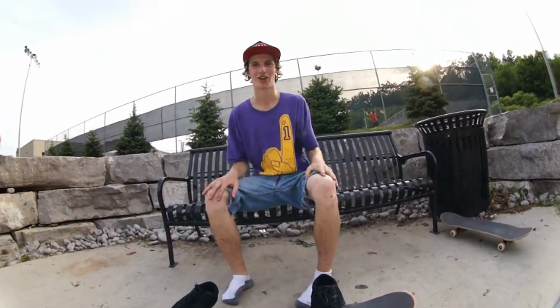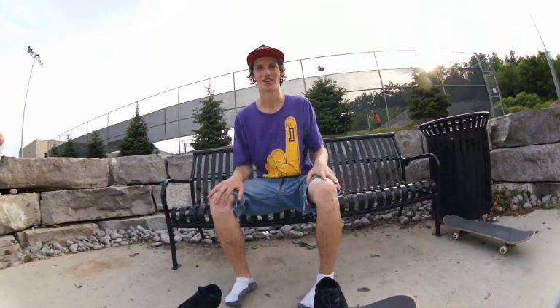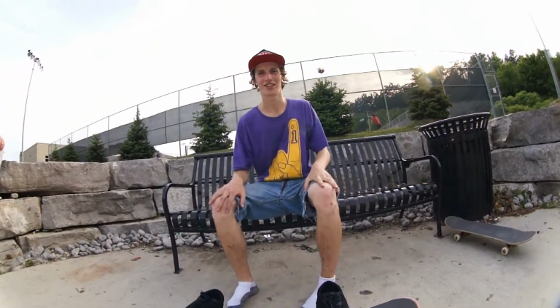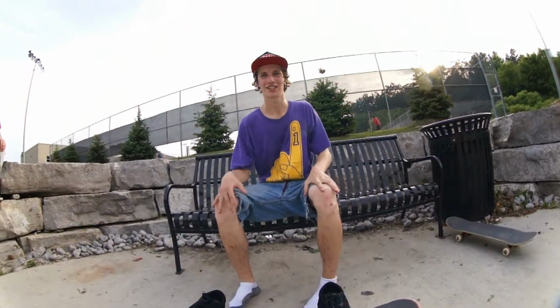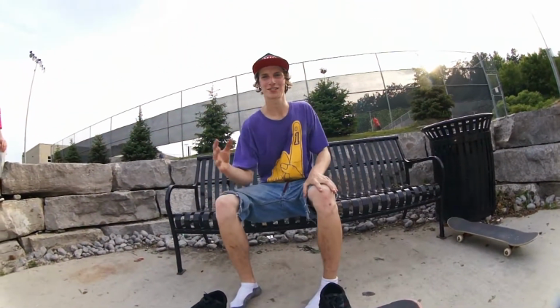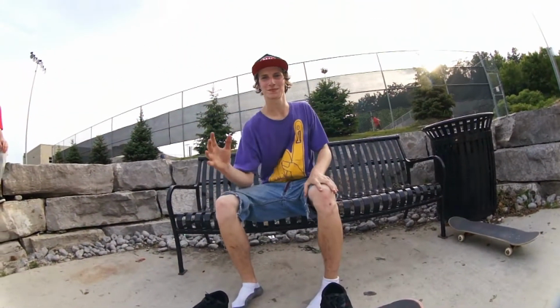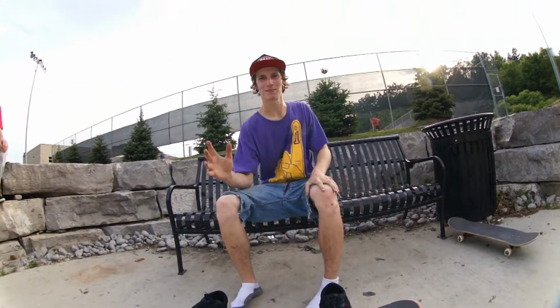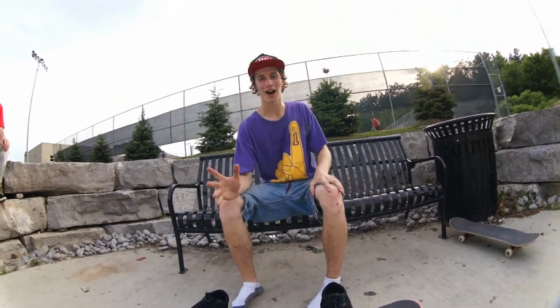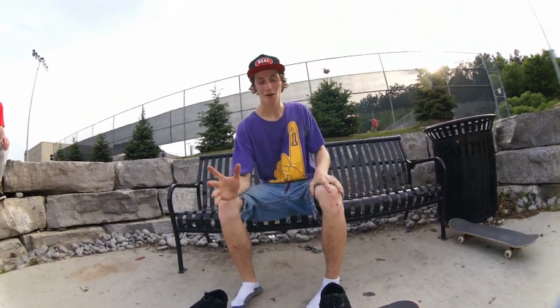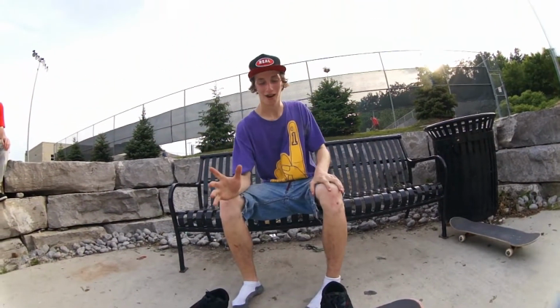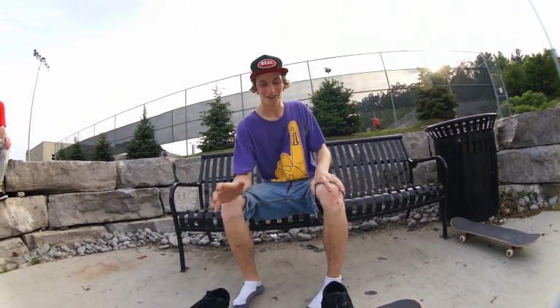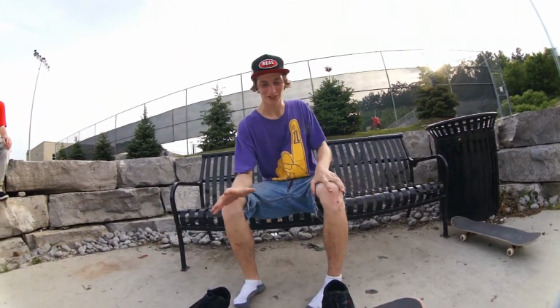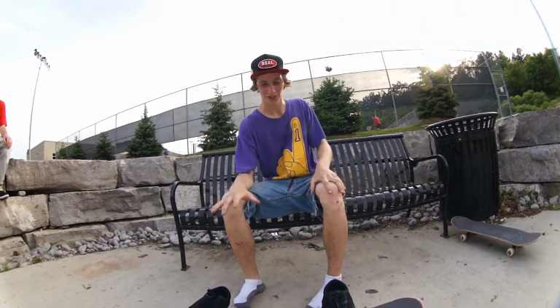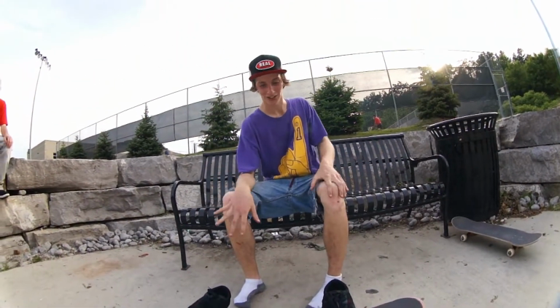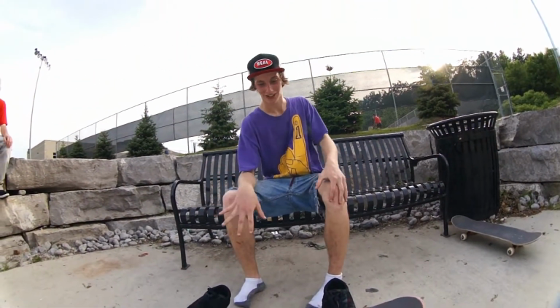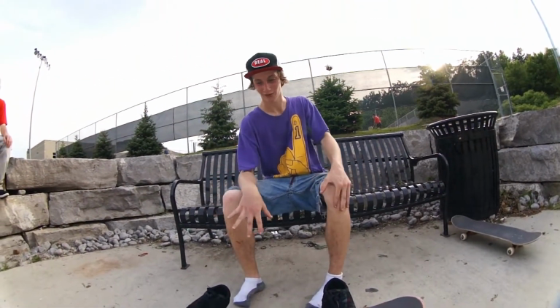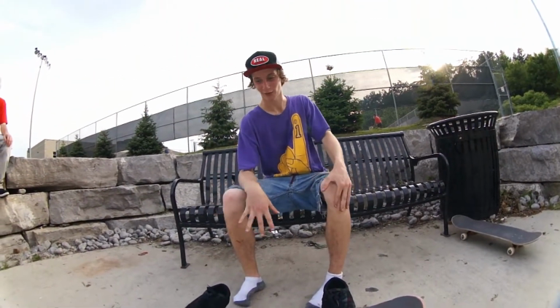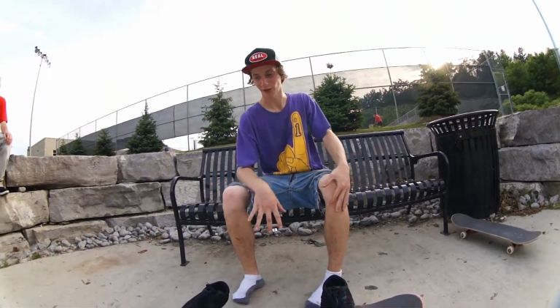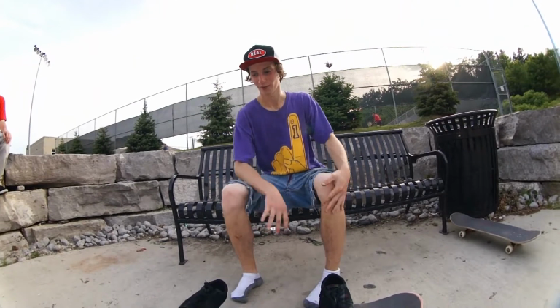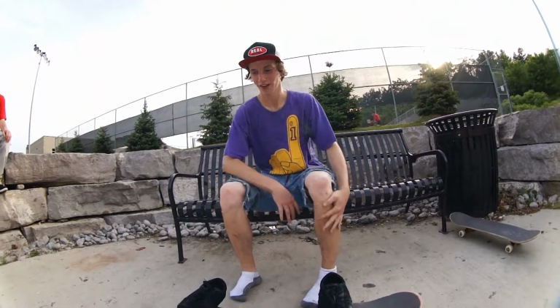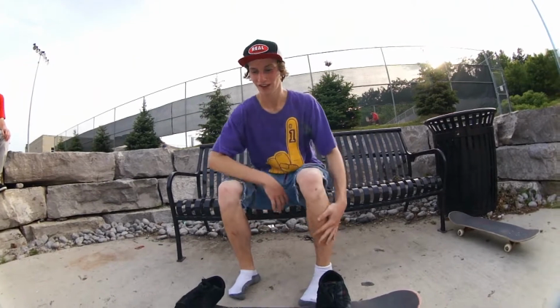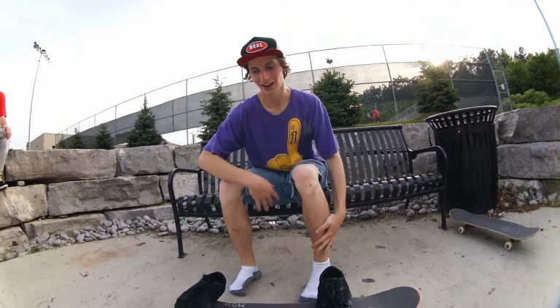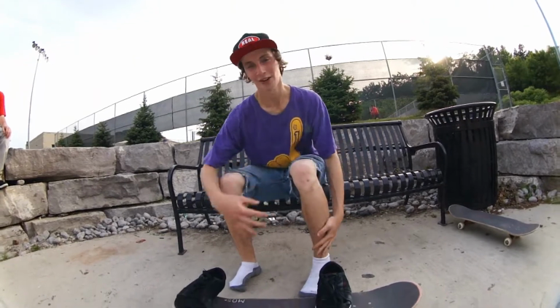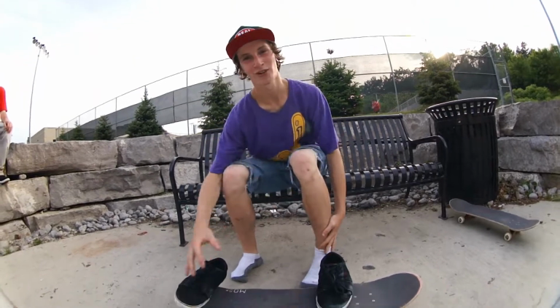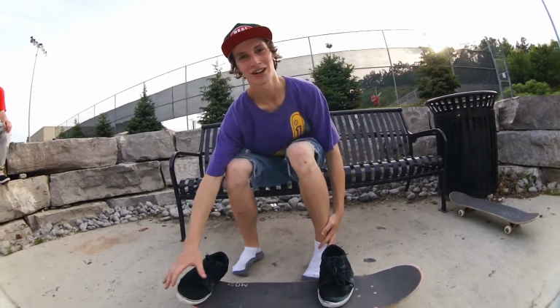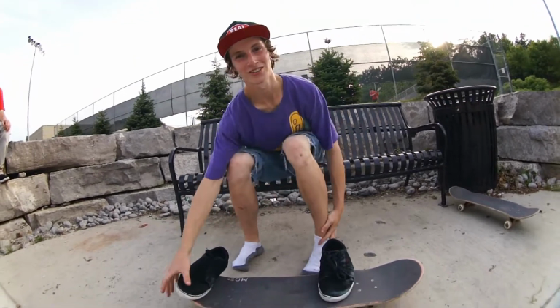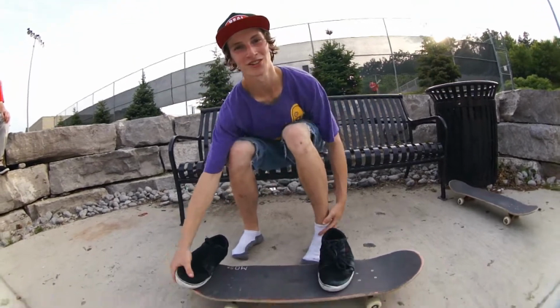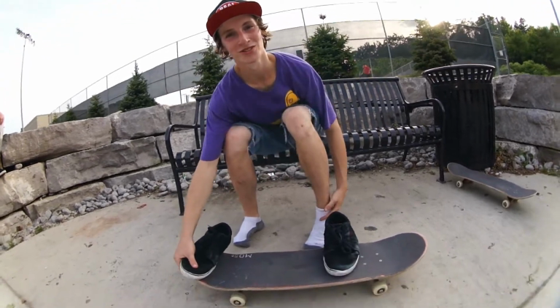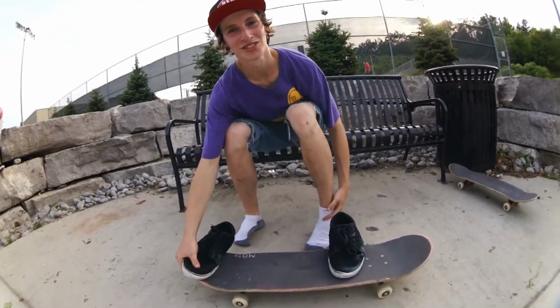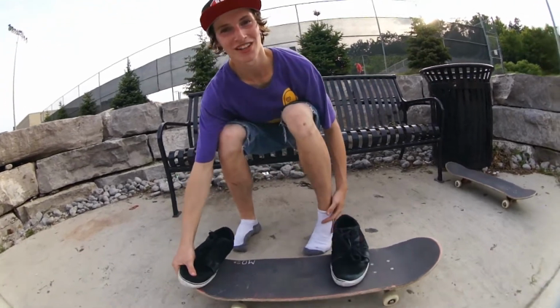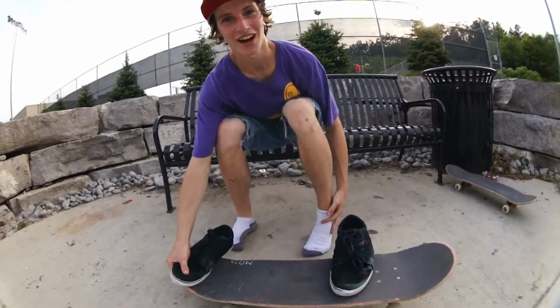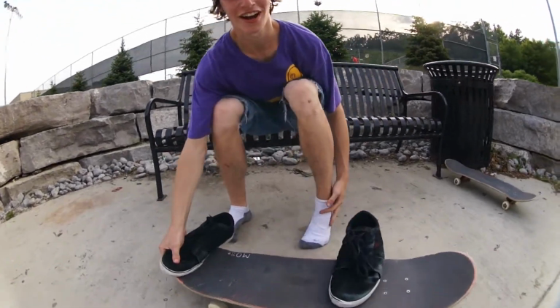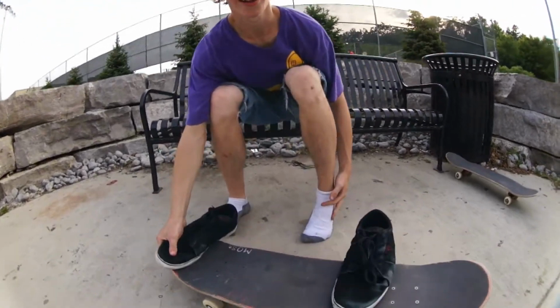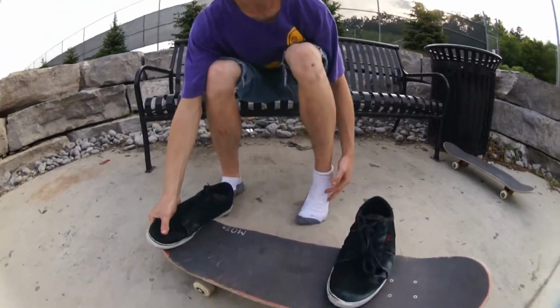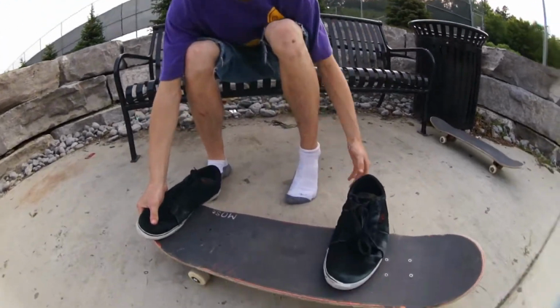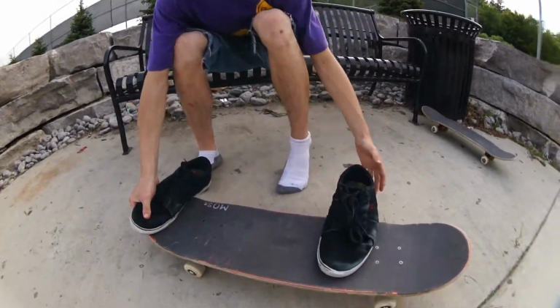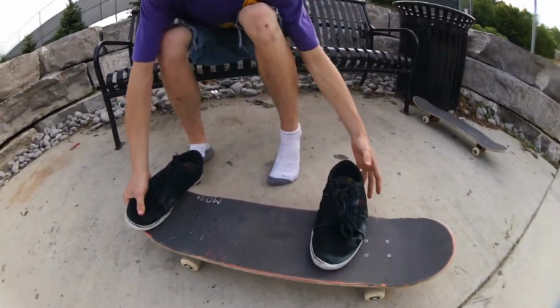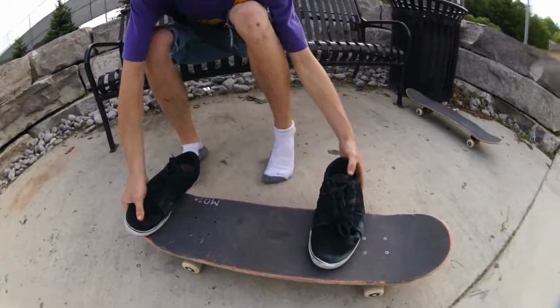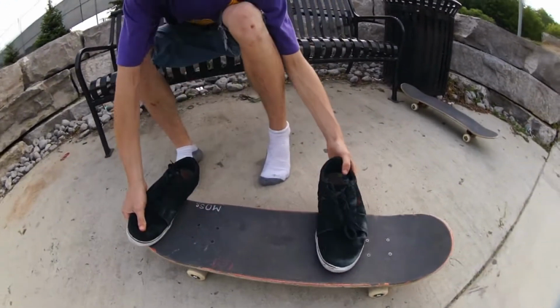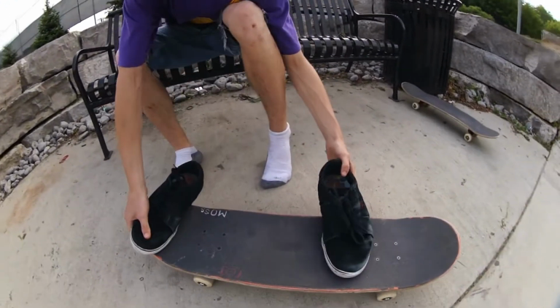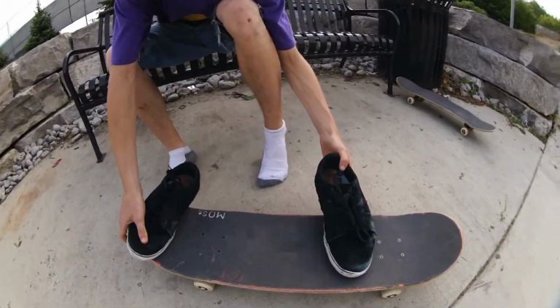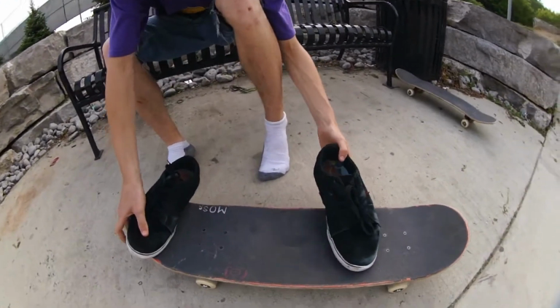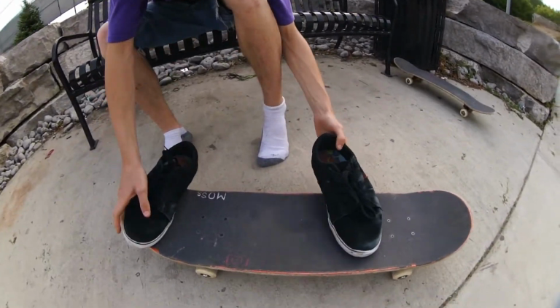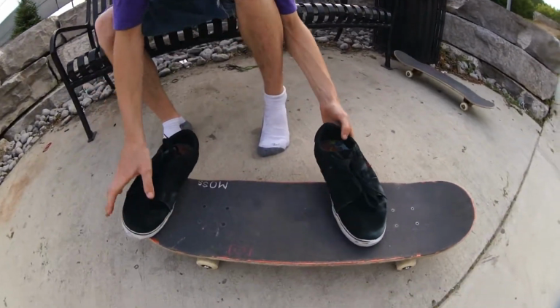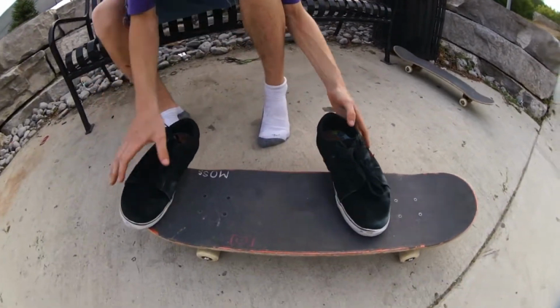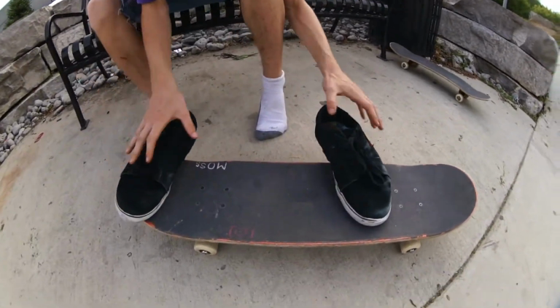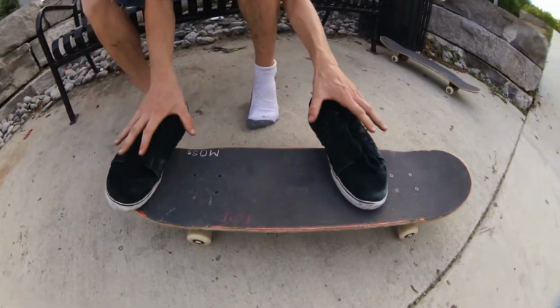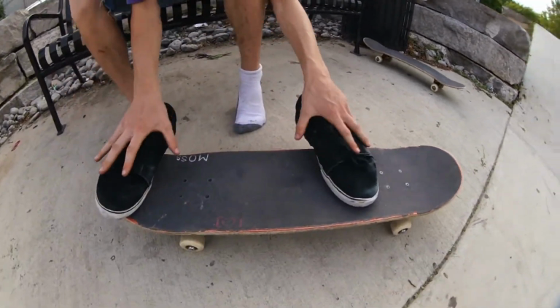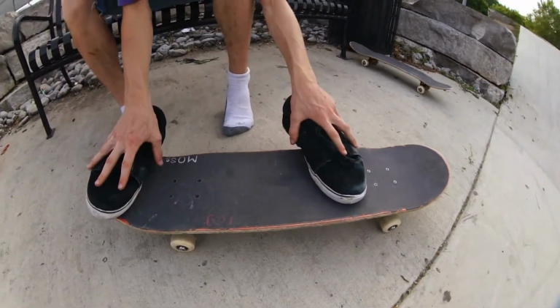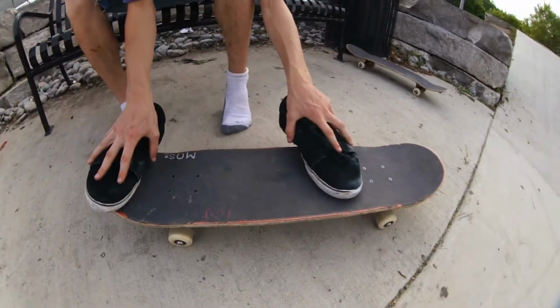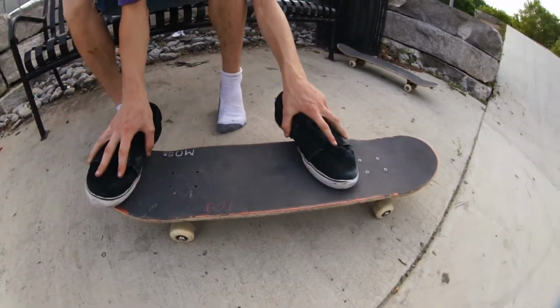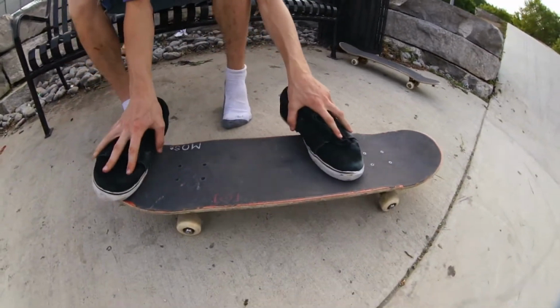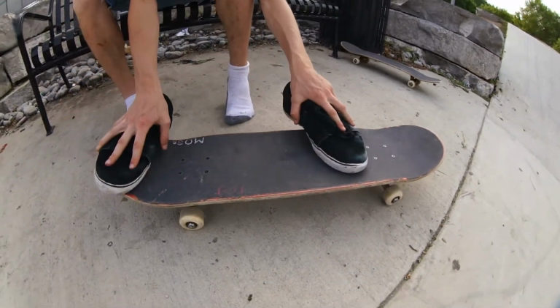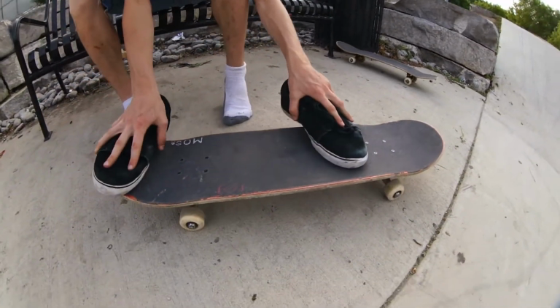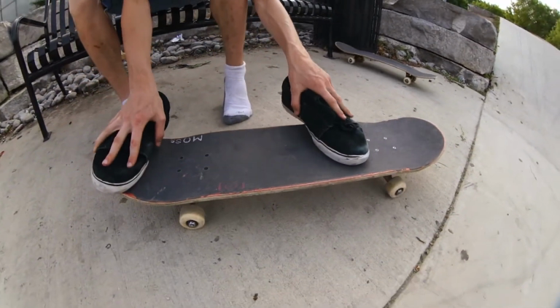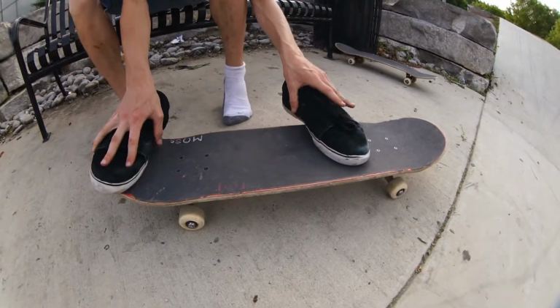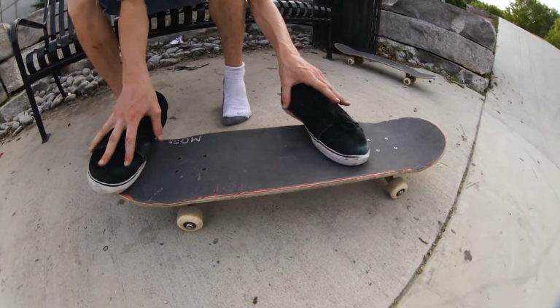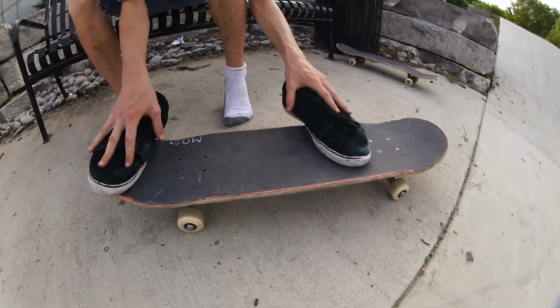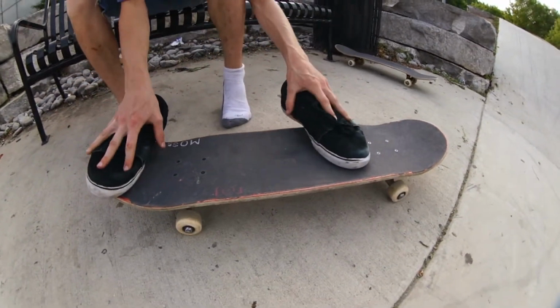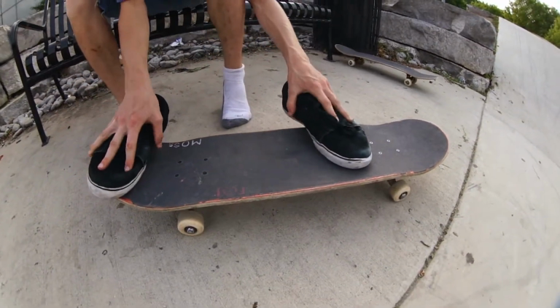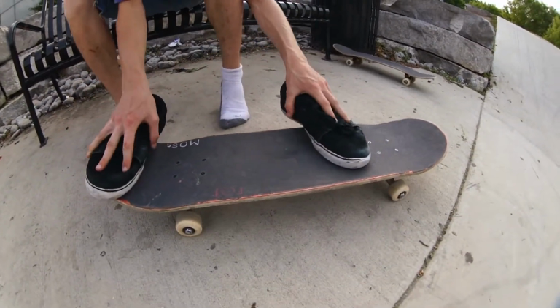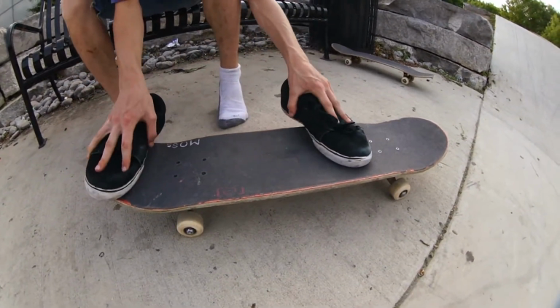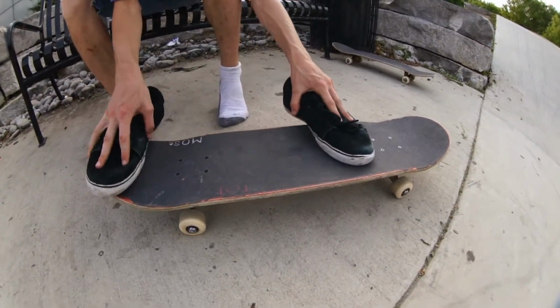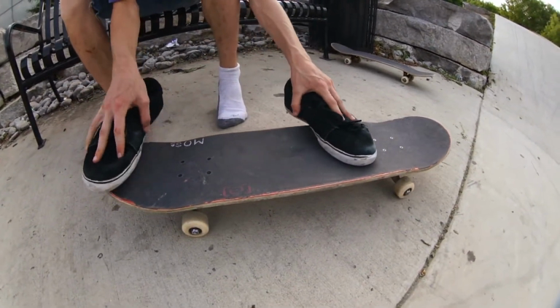This is my way of doing the K-Flip. Everyone has their own style, everyone does it in their own way, but this is how I like to think it through.